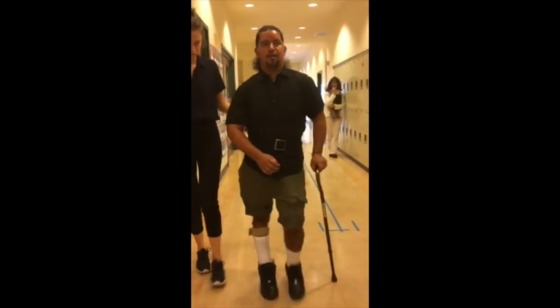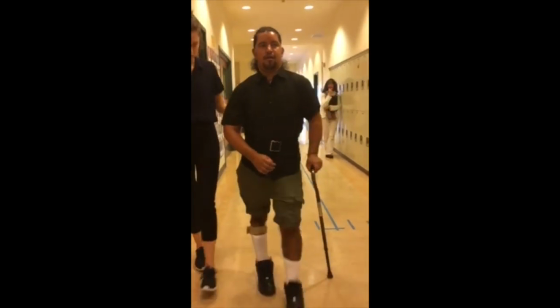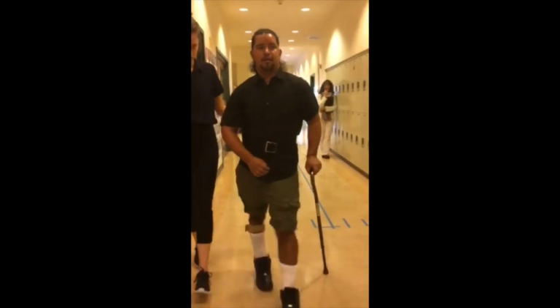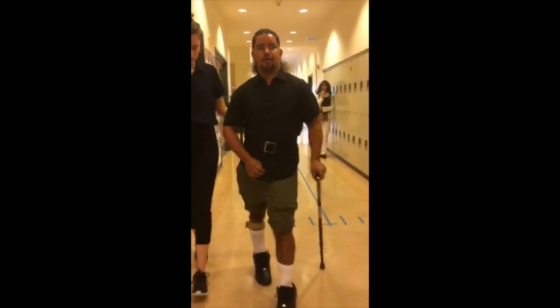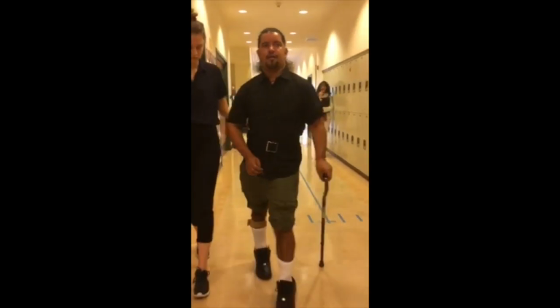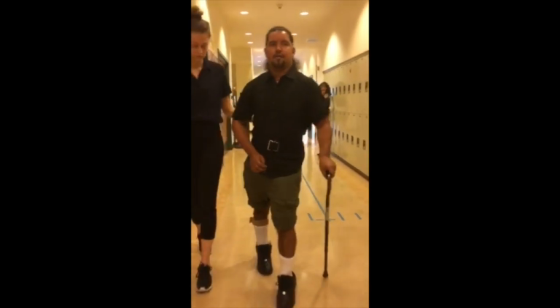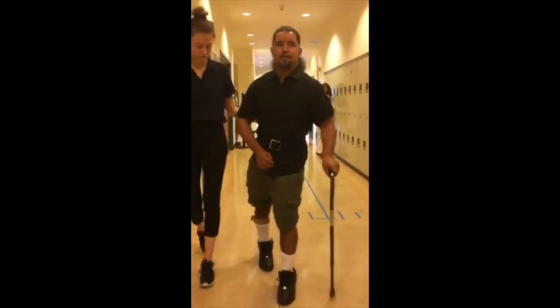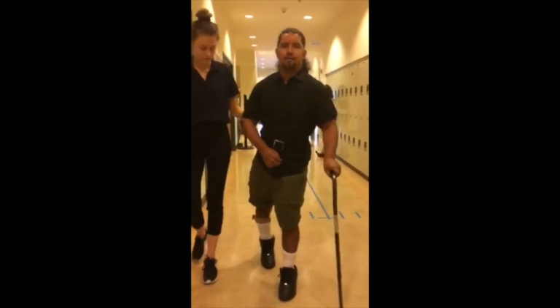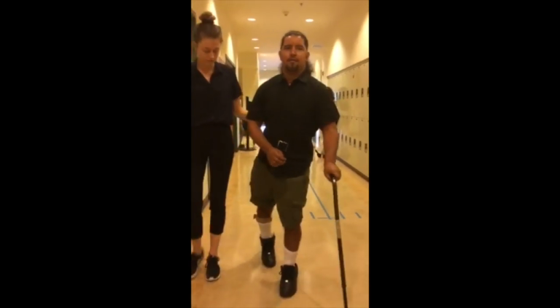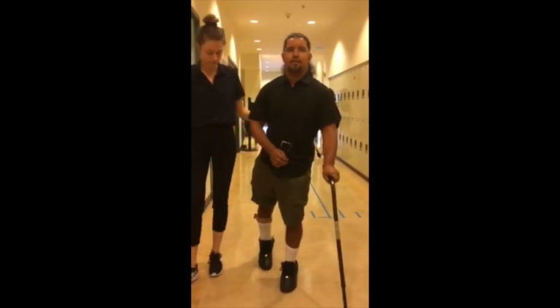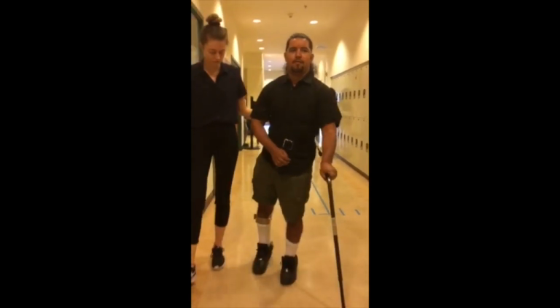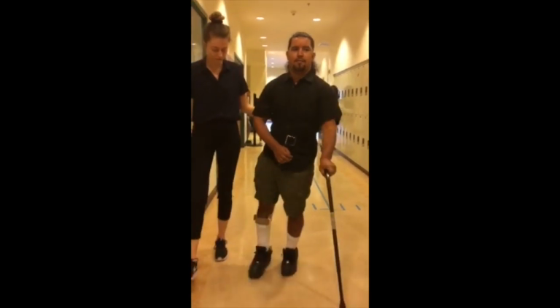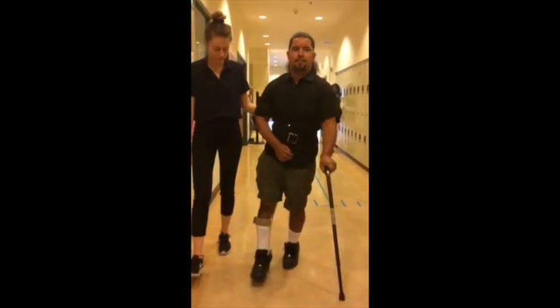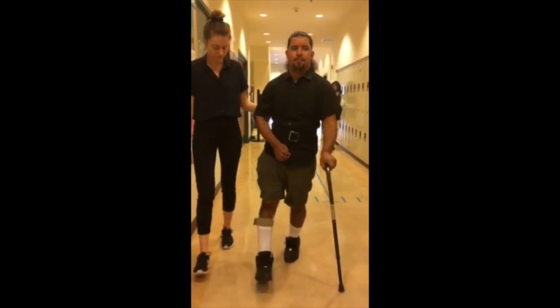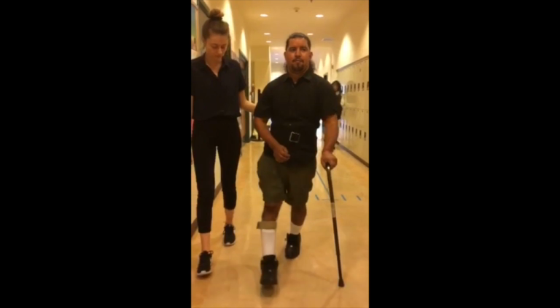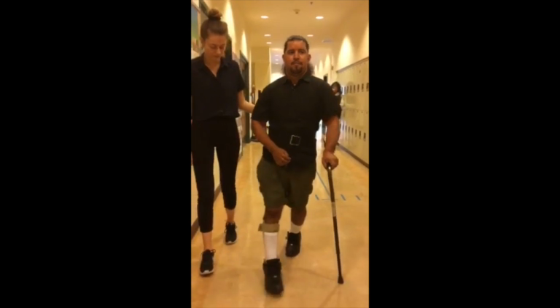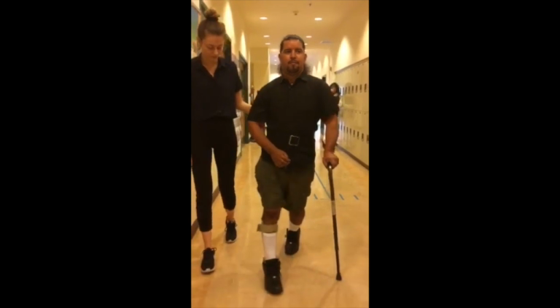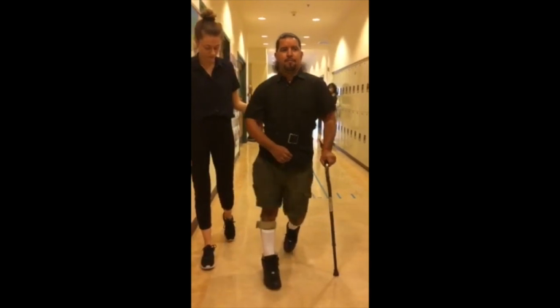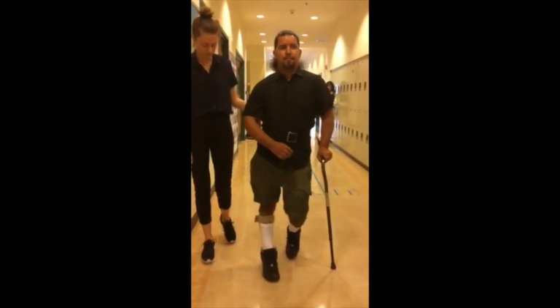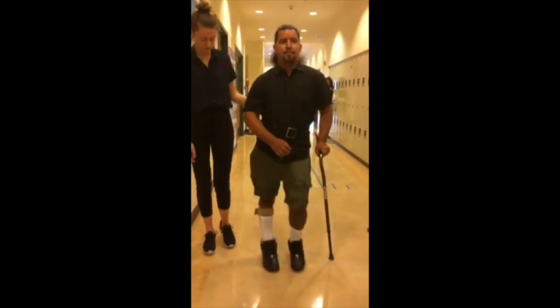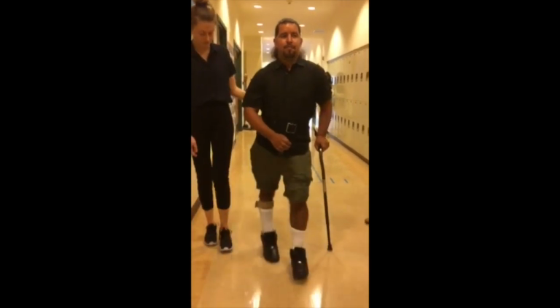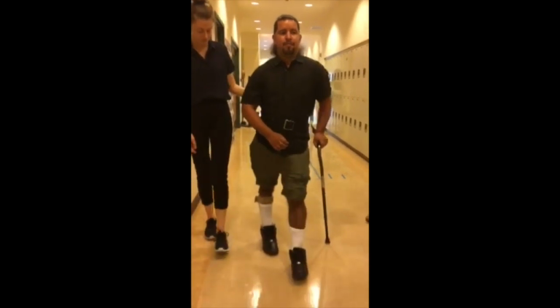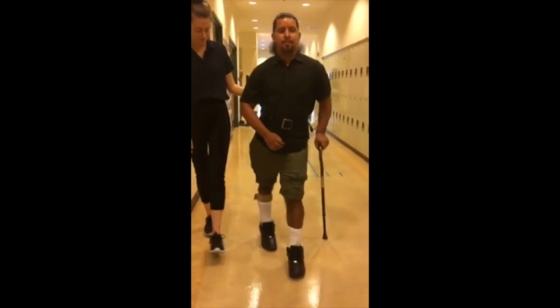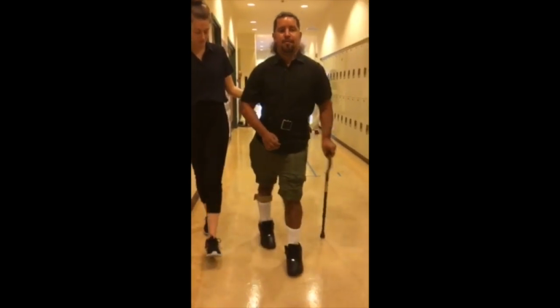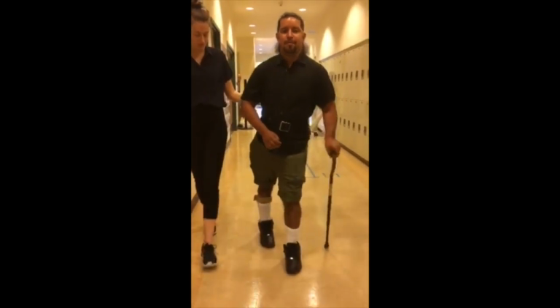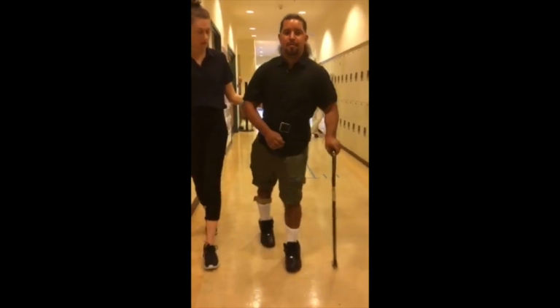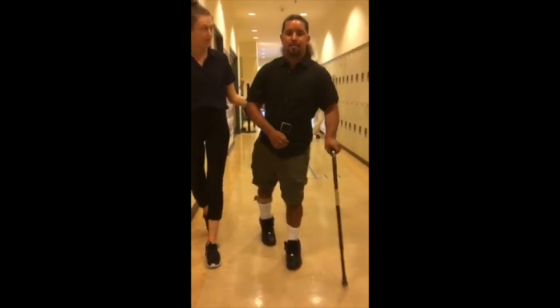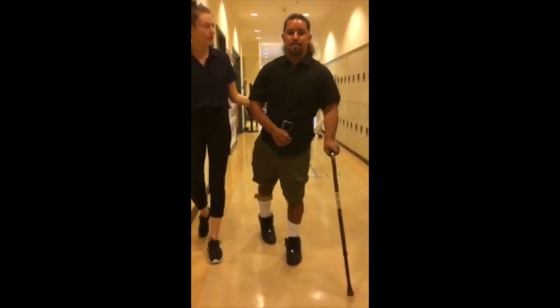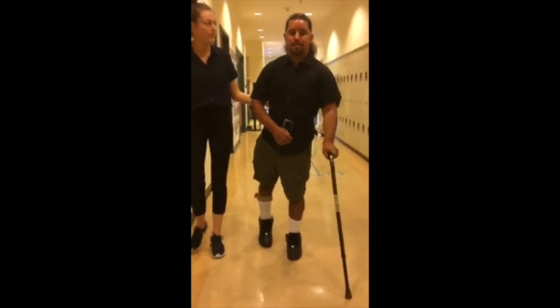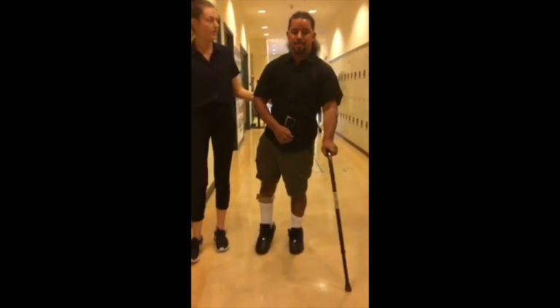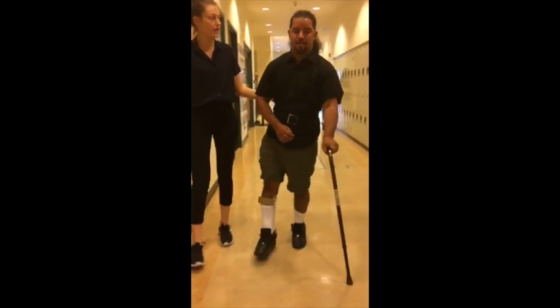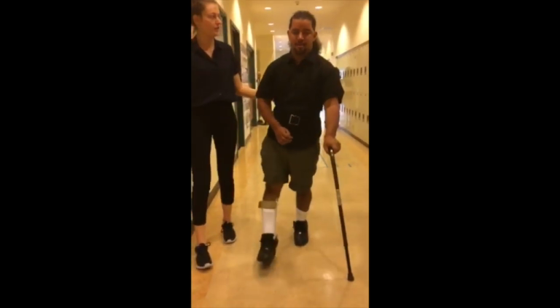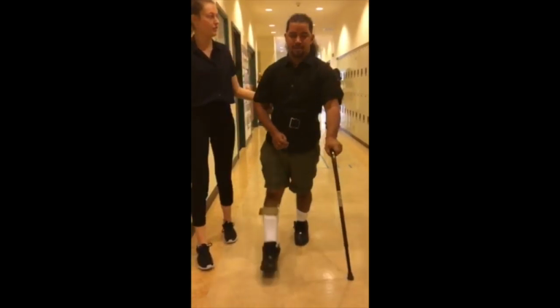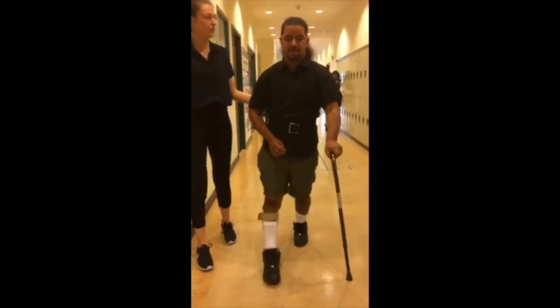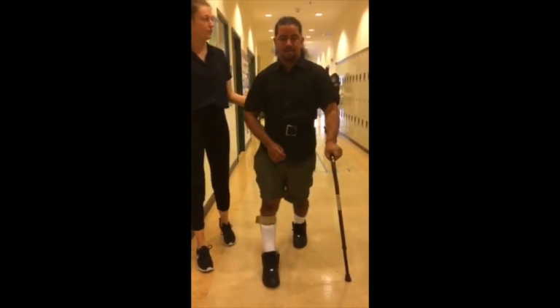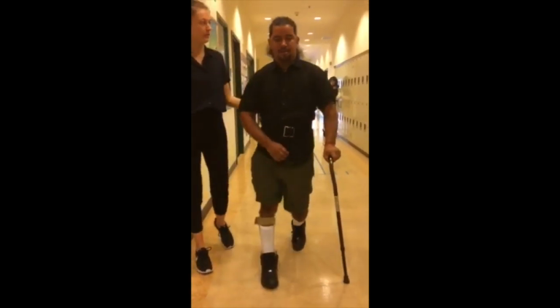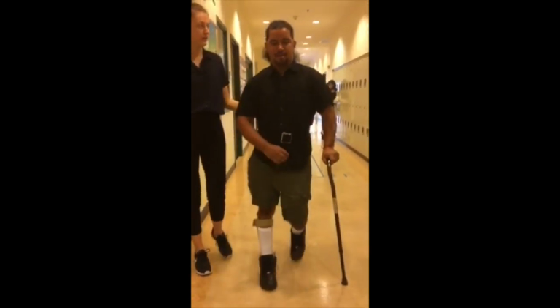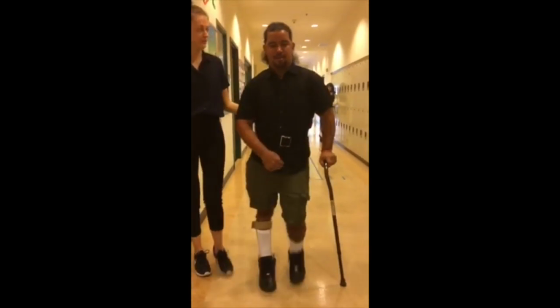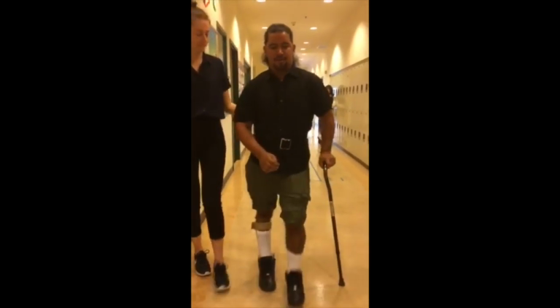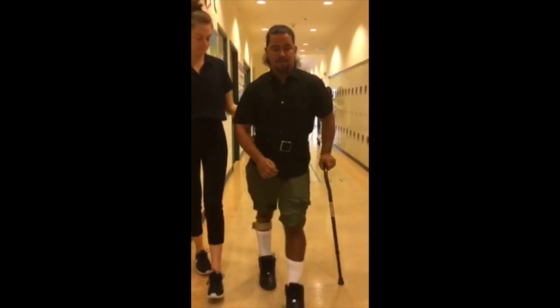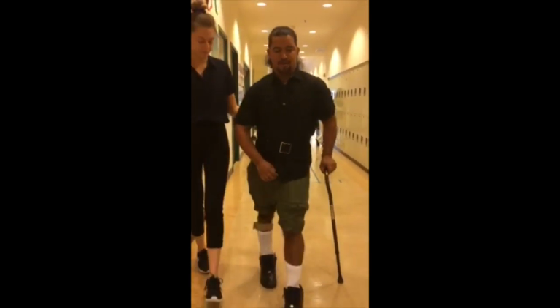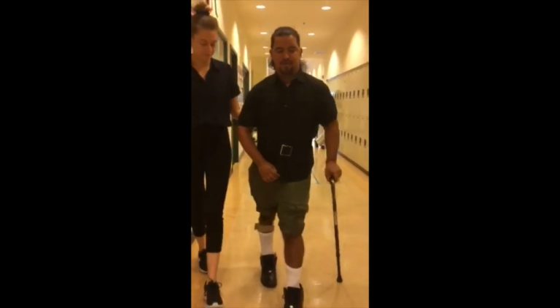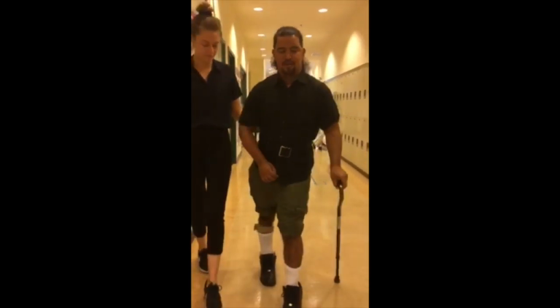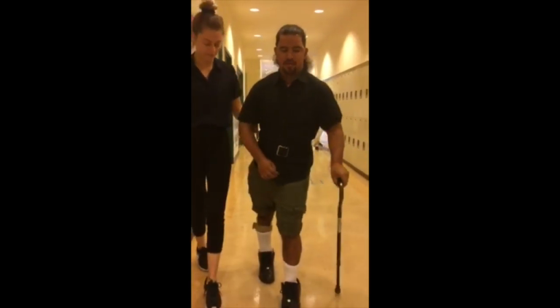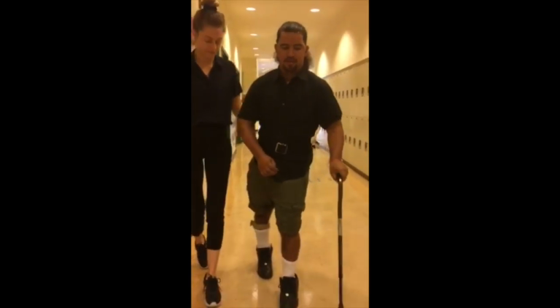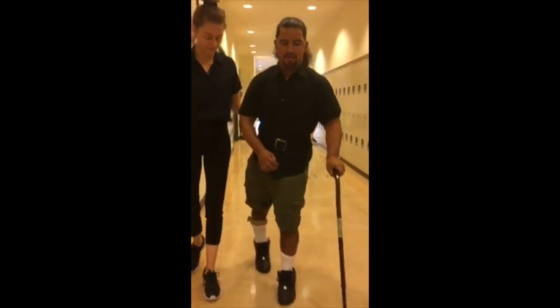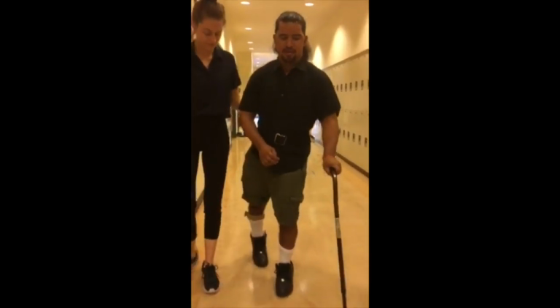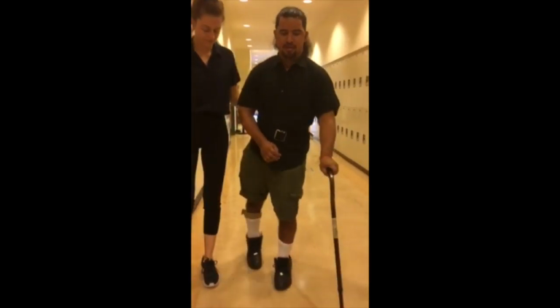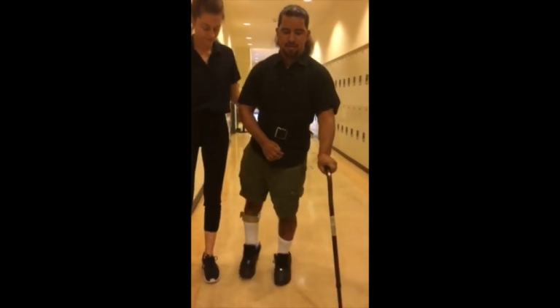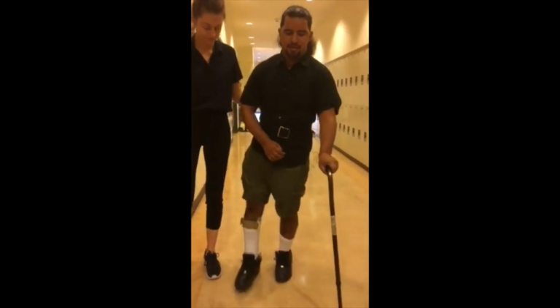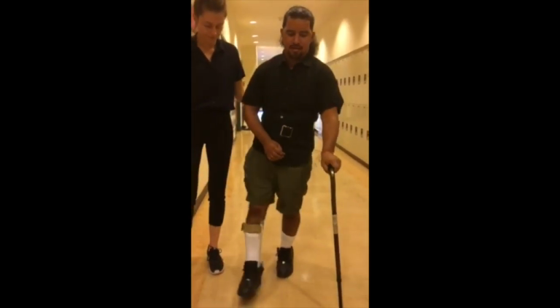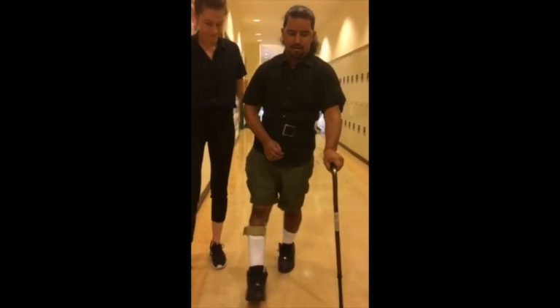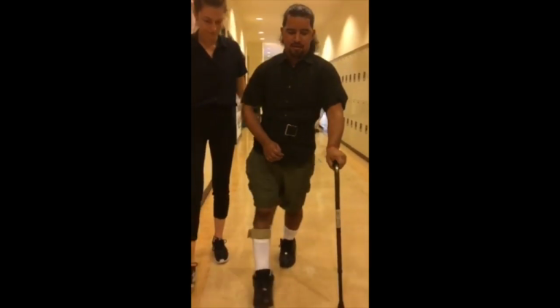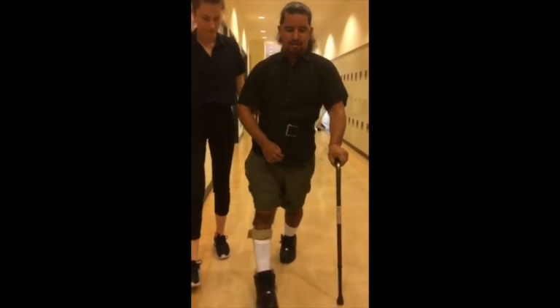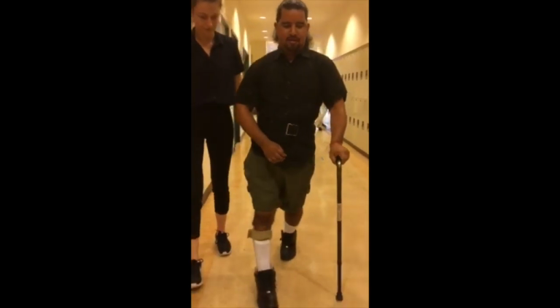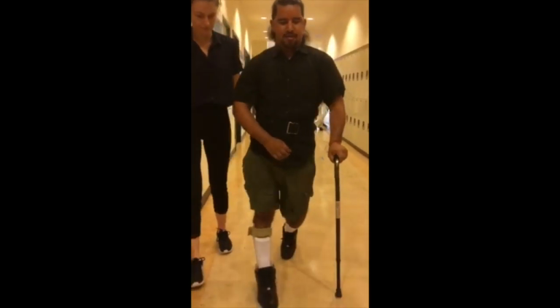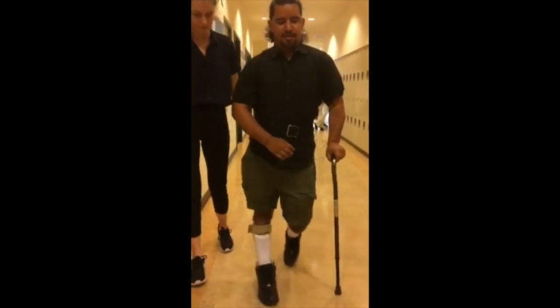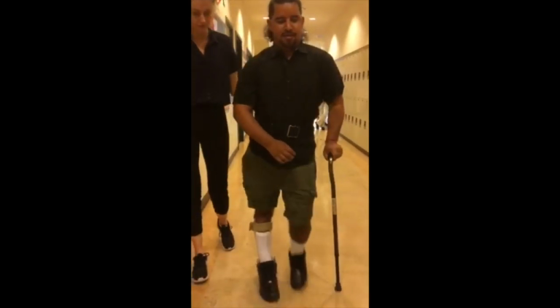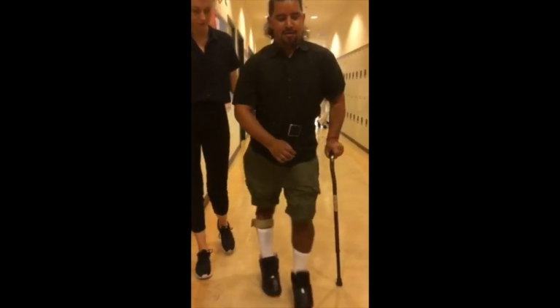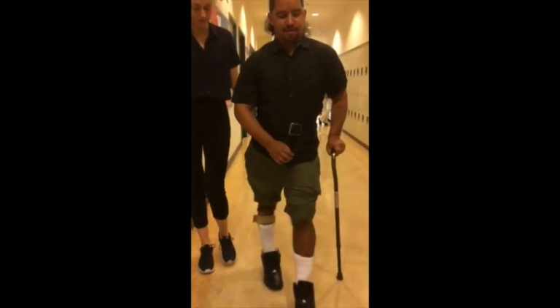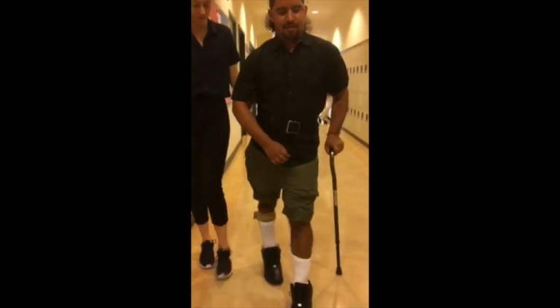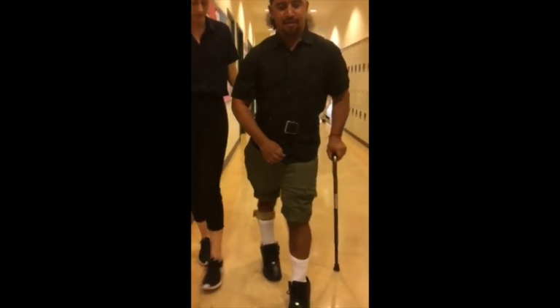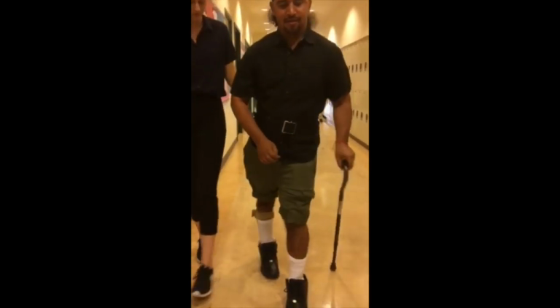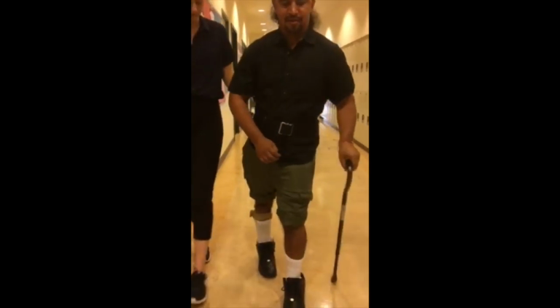Good heel contact. But probably the heel, right?